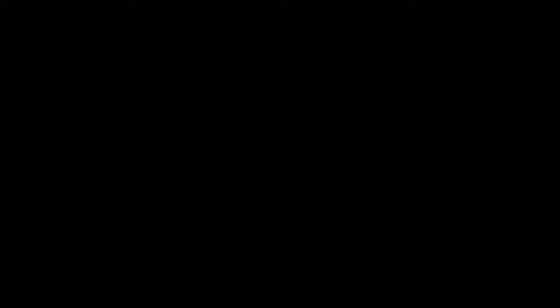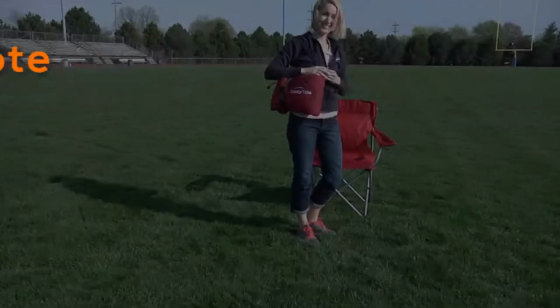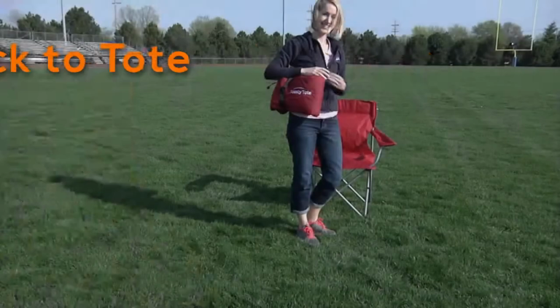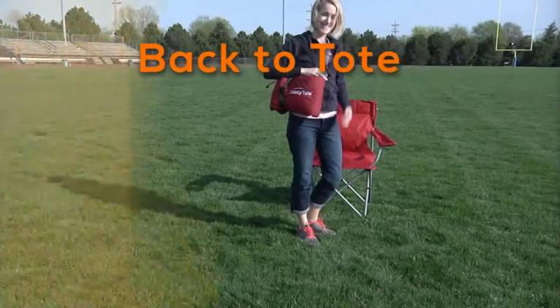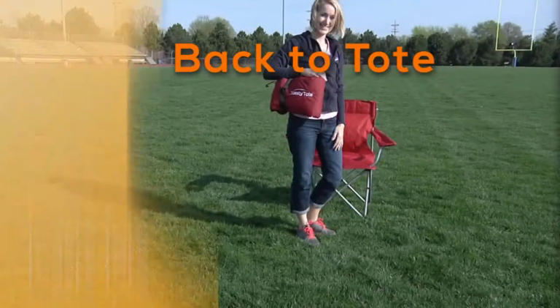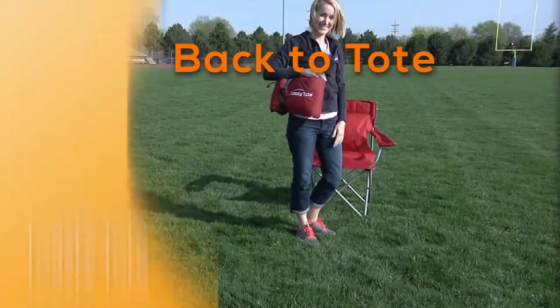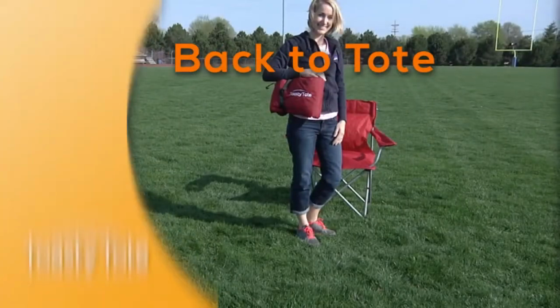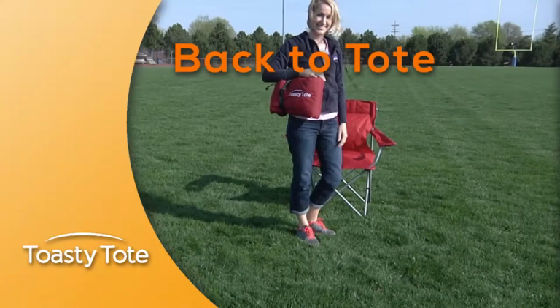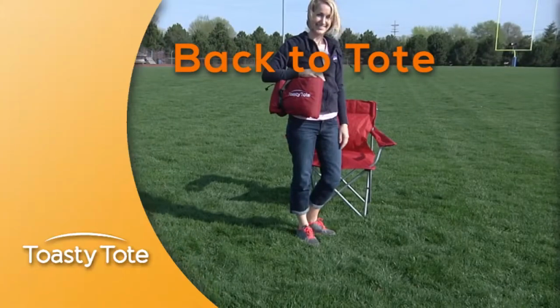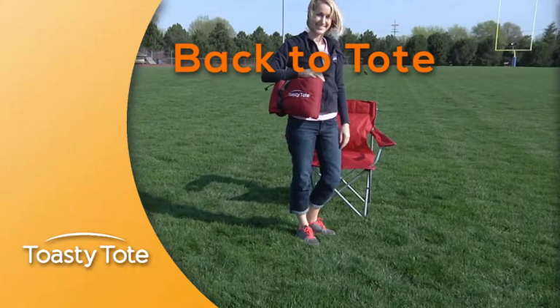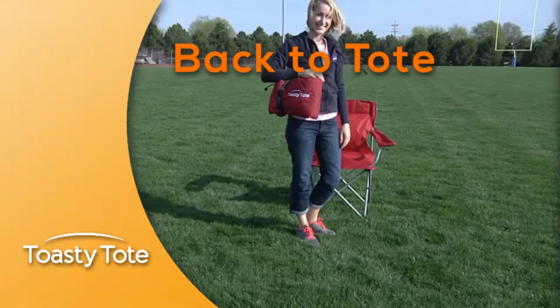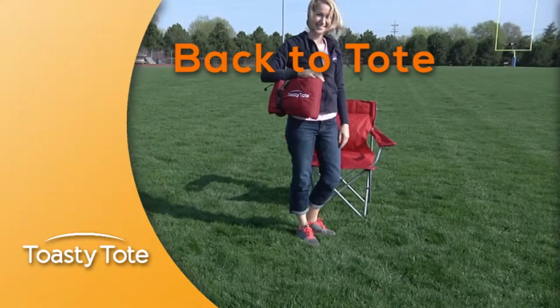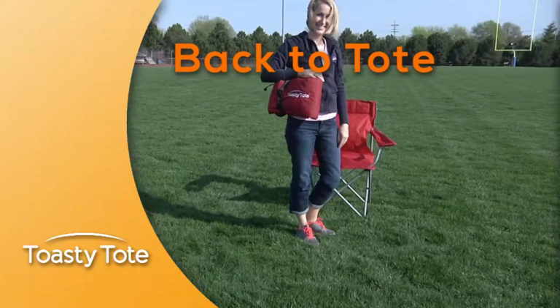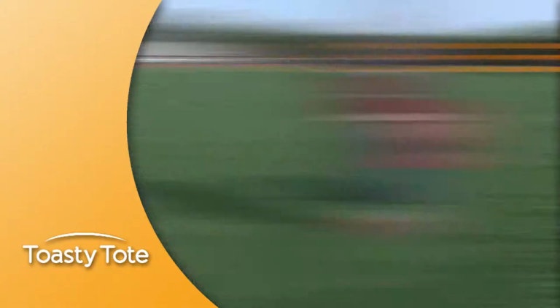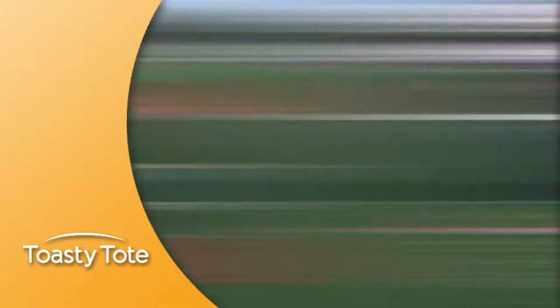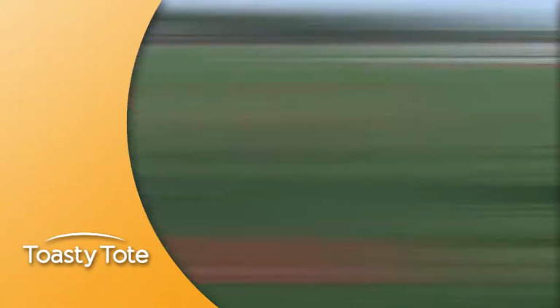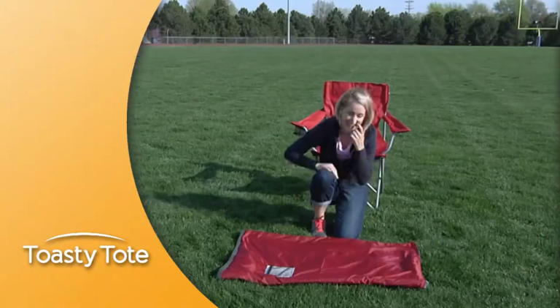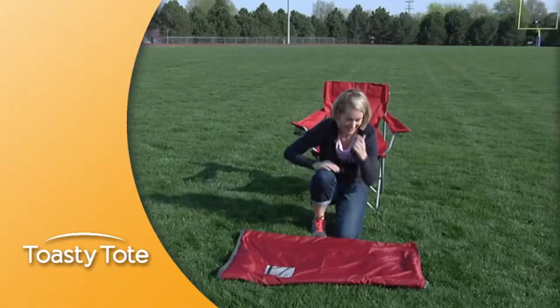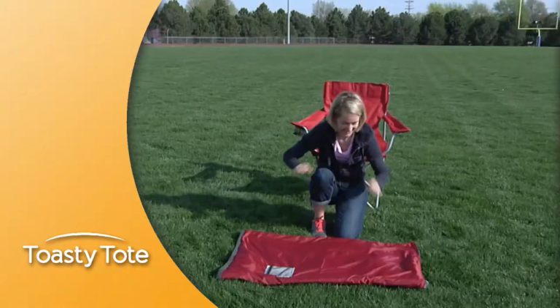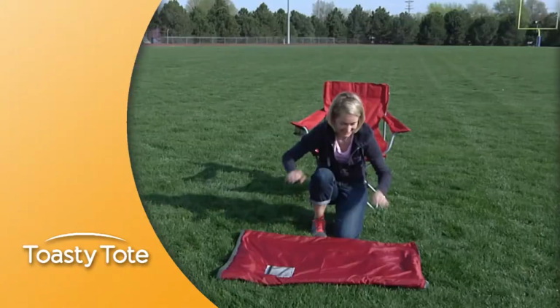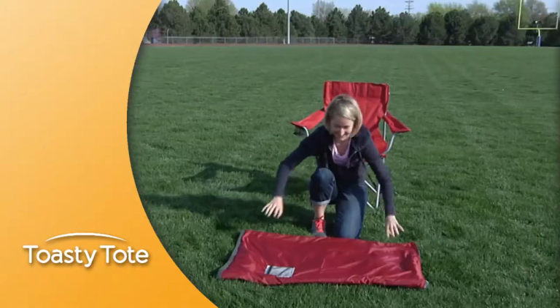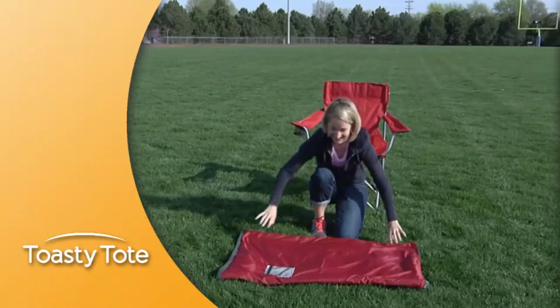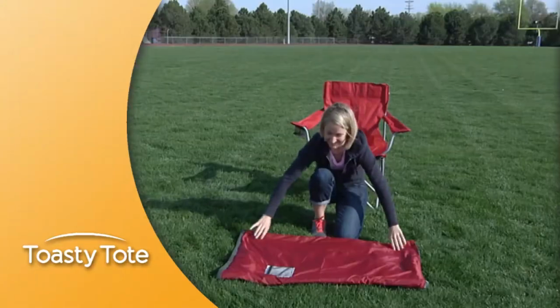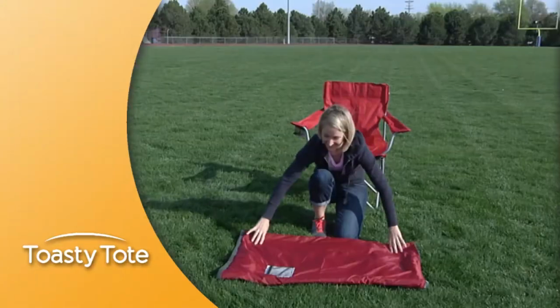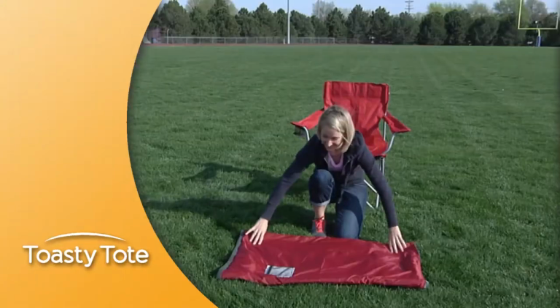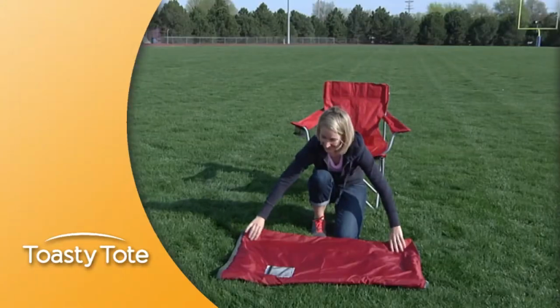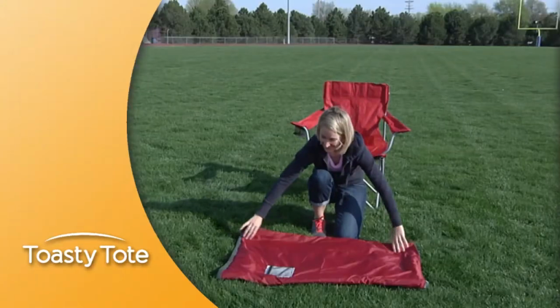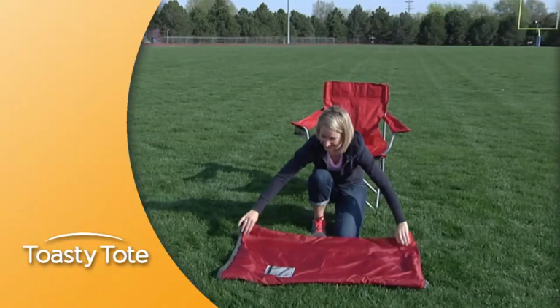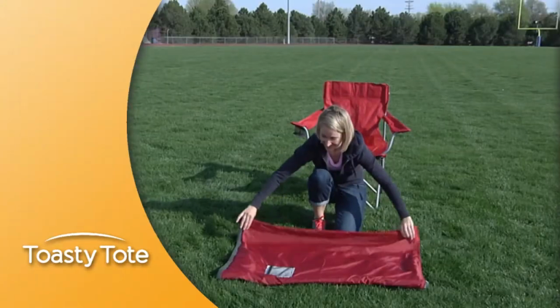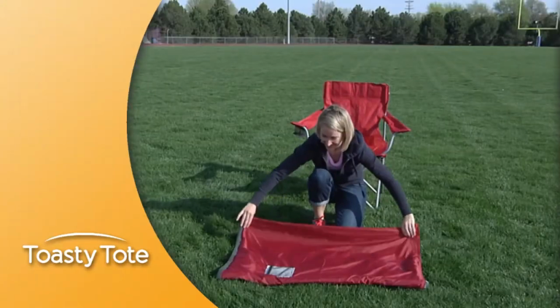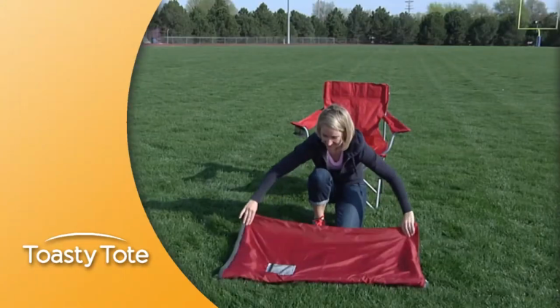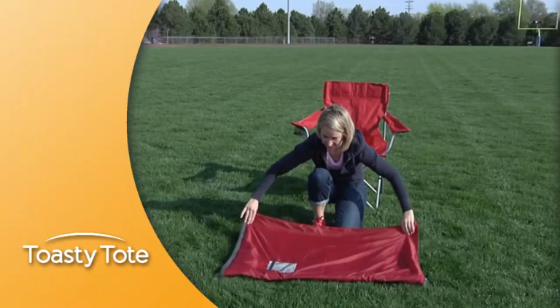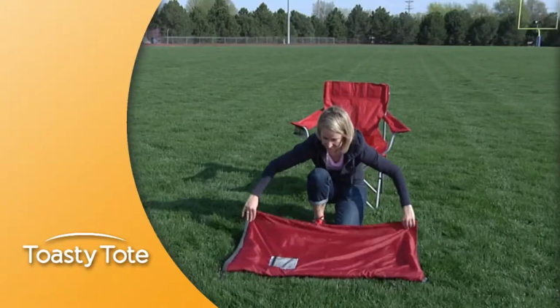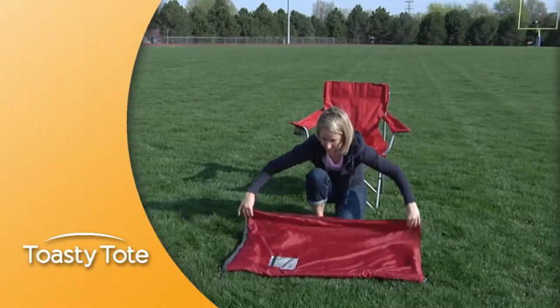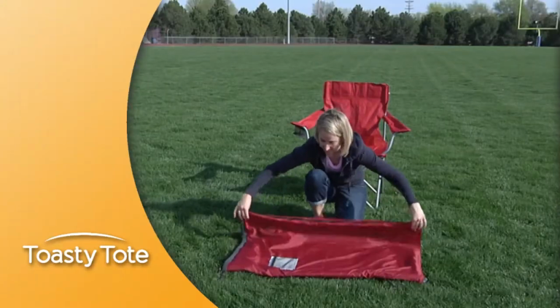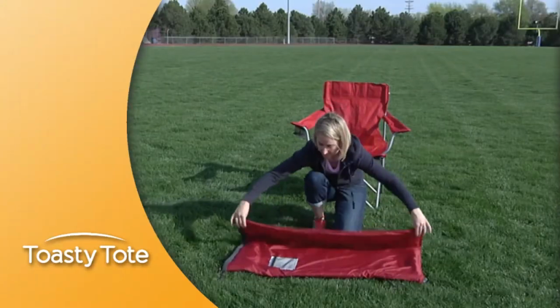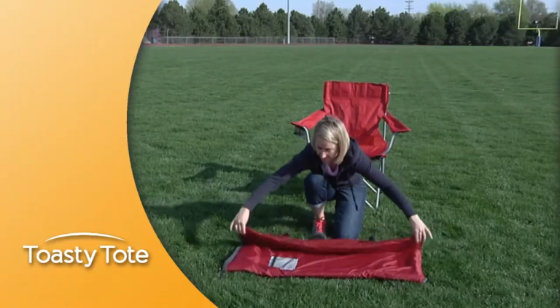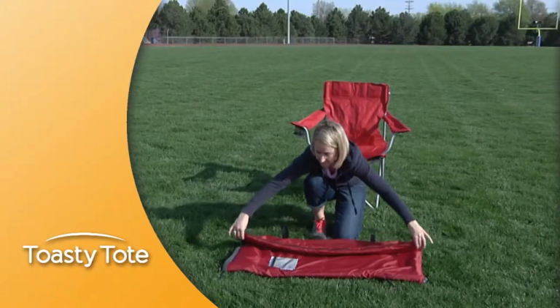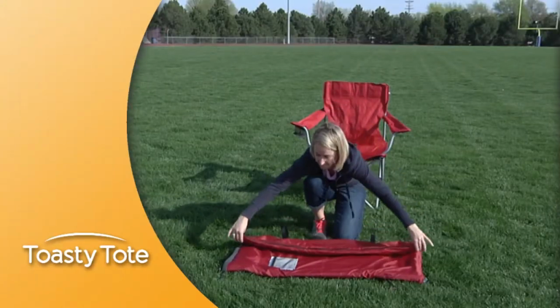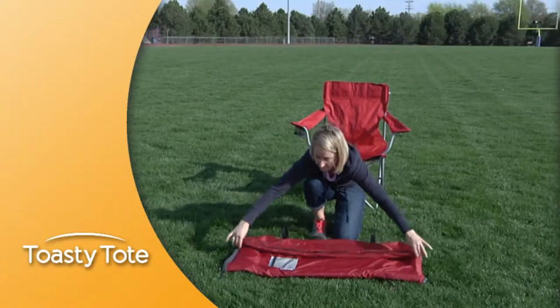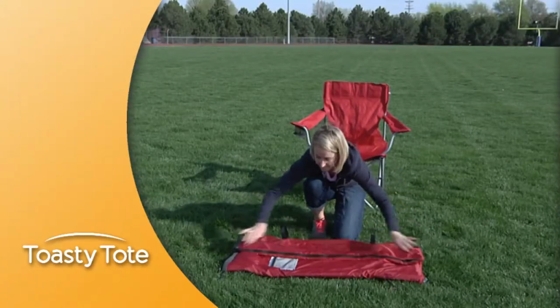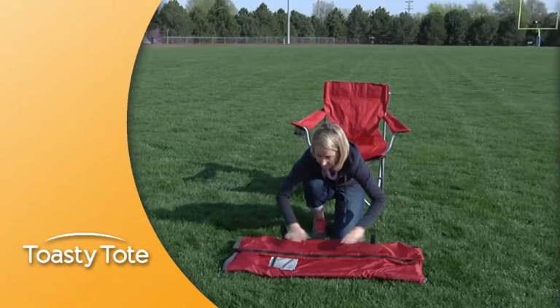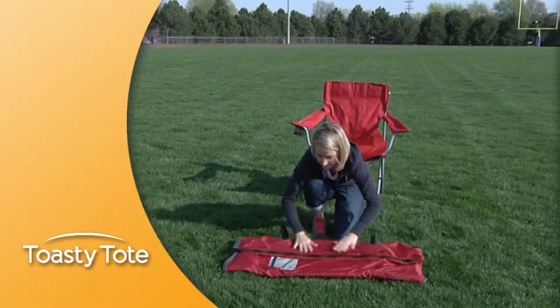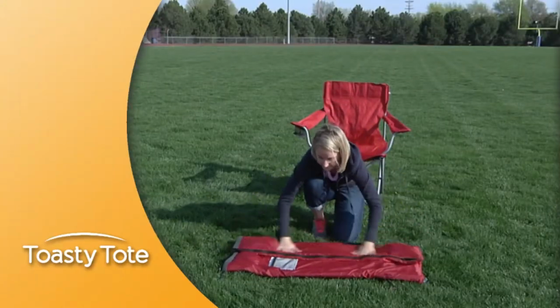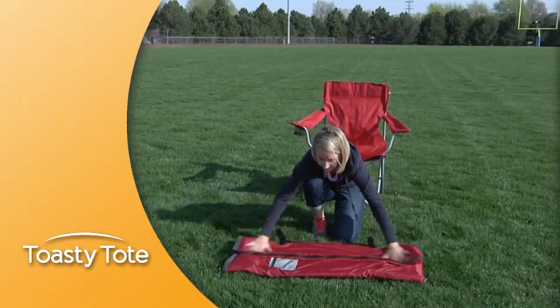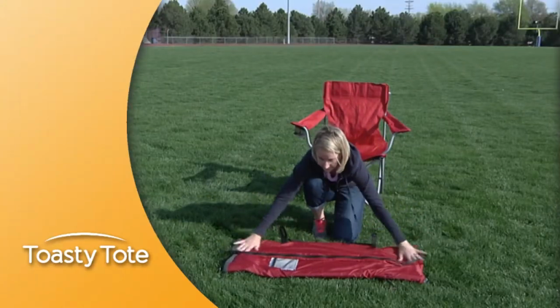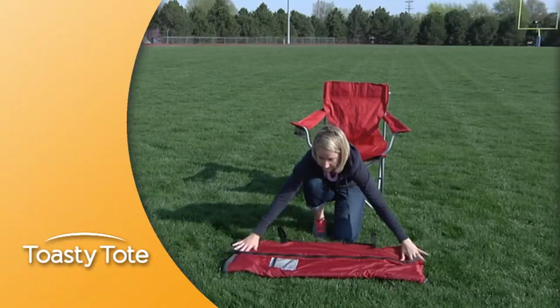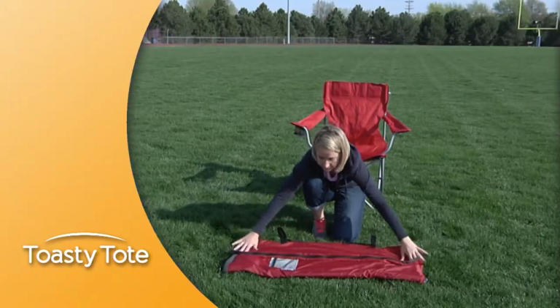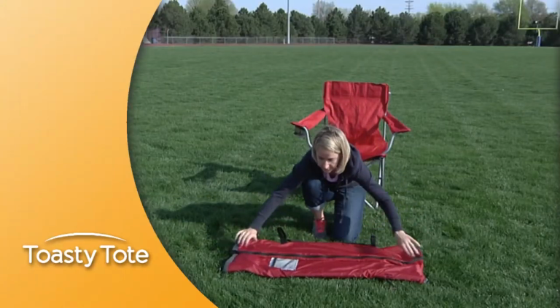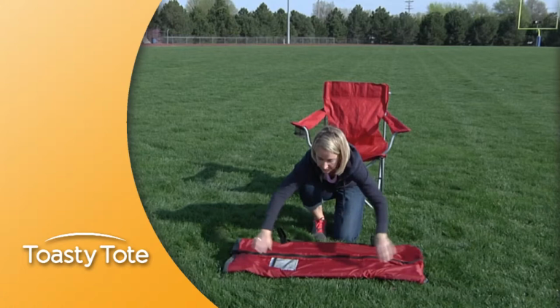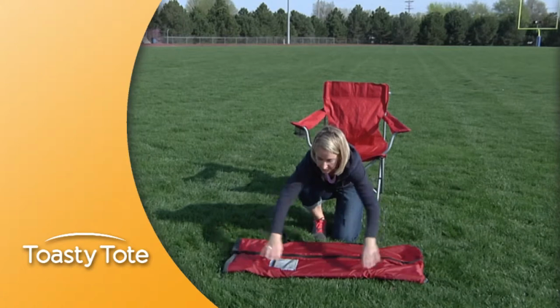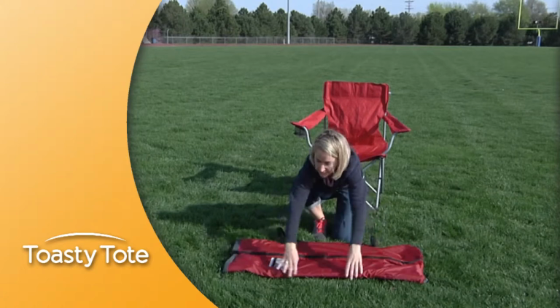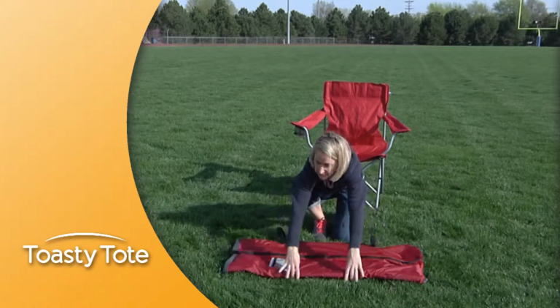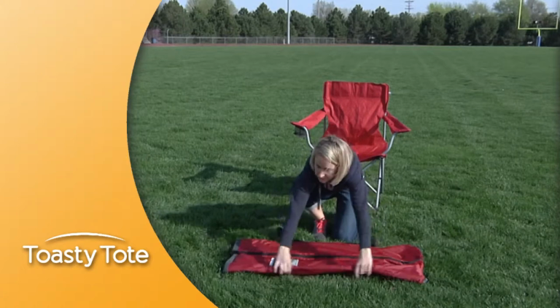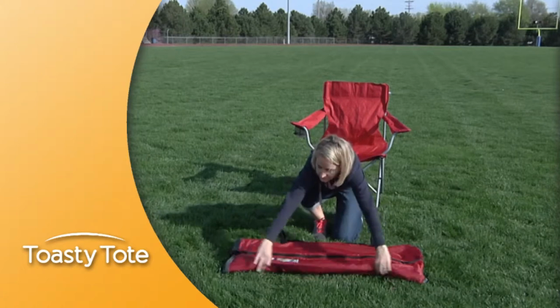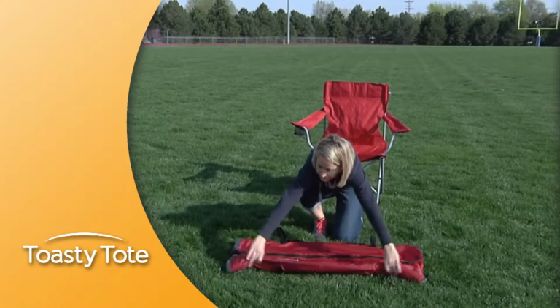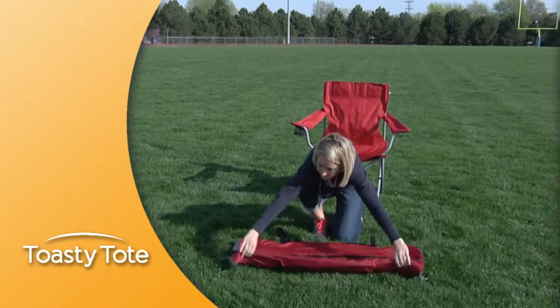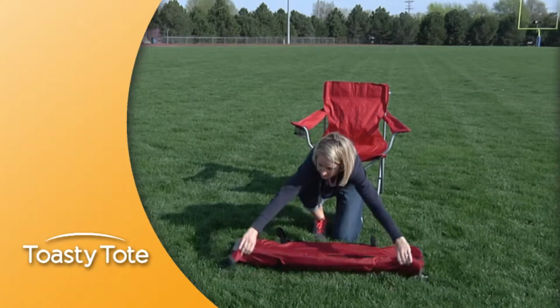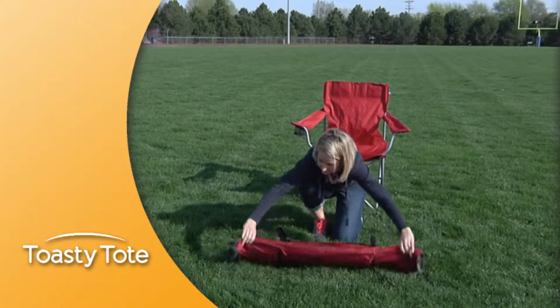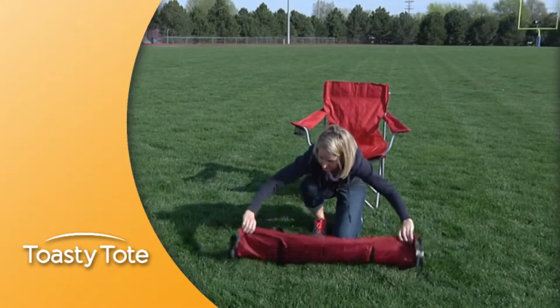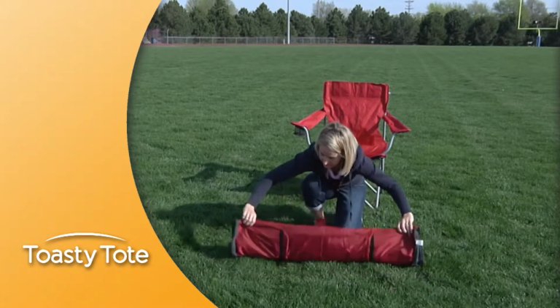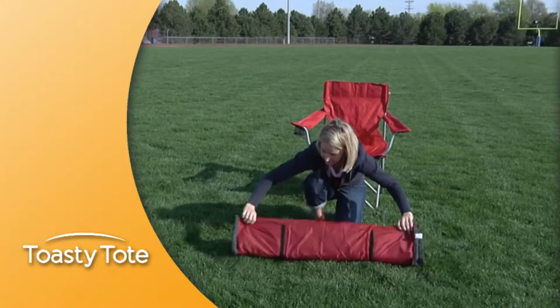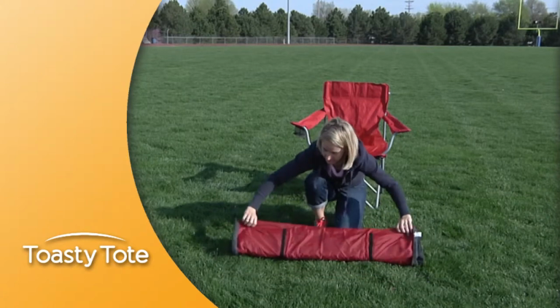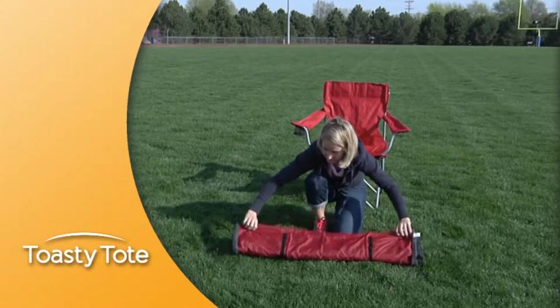Back to tote. With the zipper side towards you, fold to the pocket. Then, fold in the pocket side.